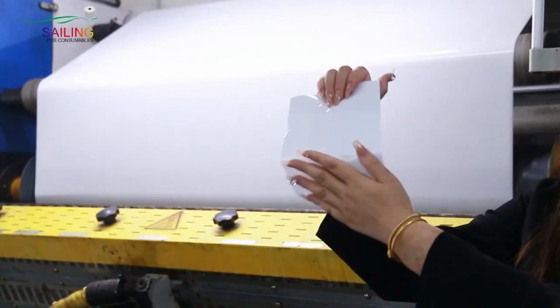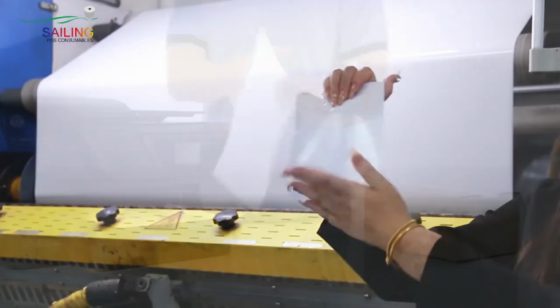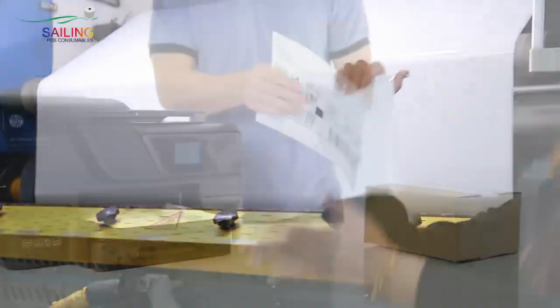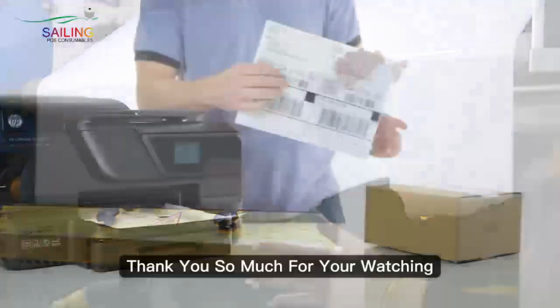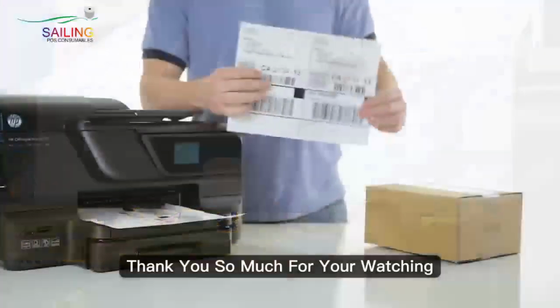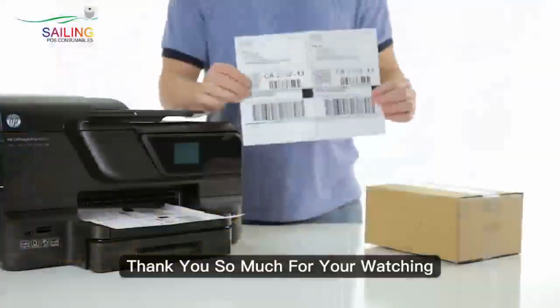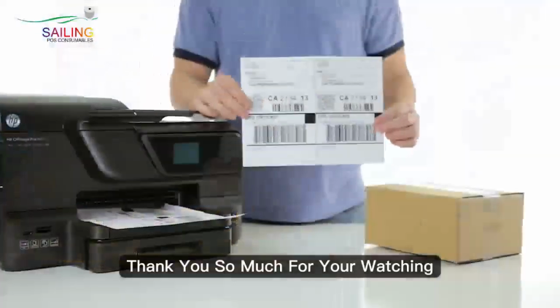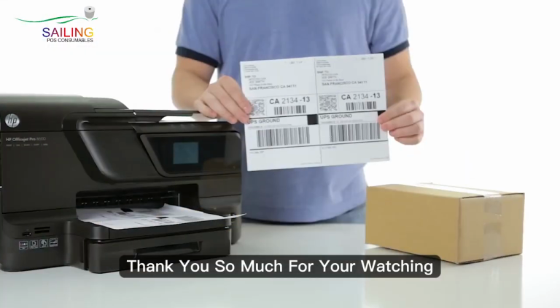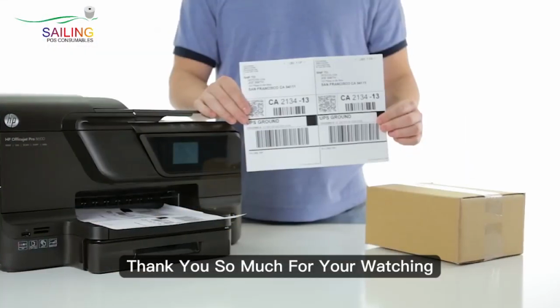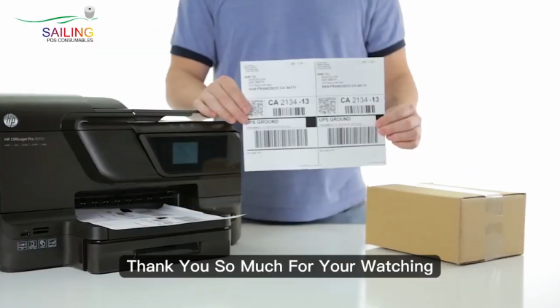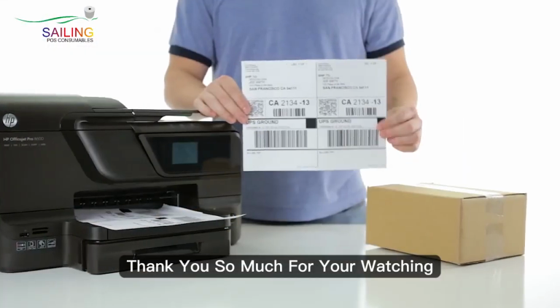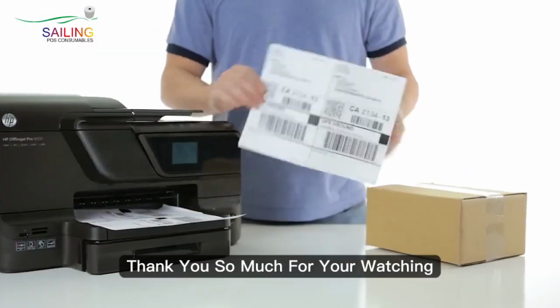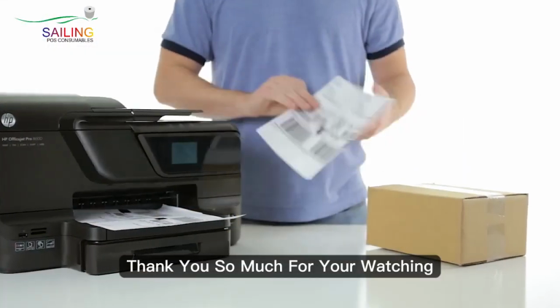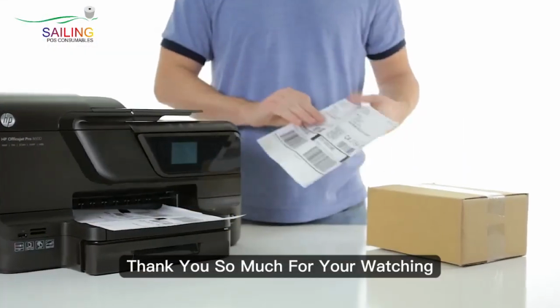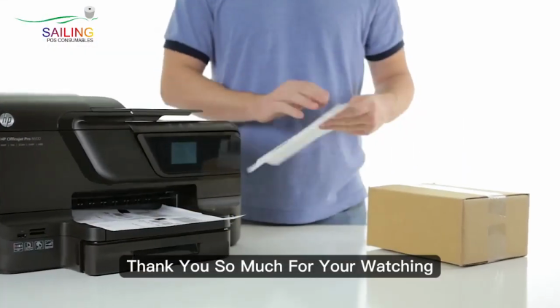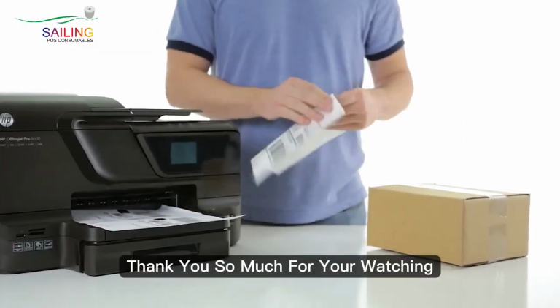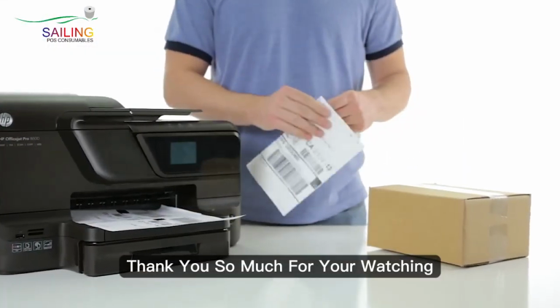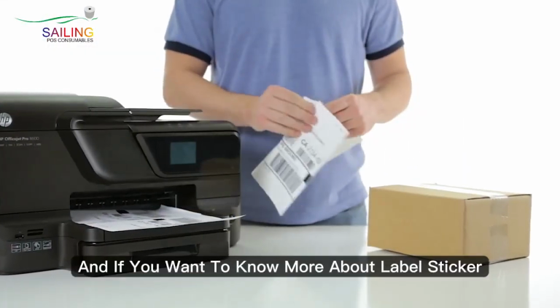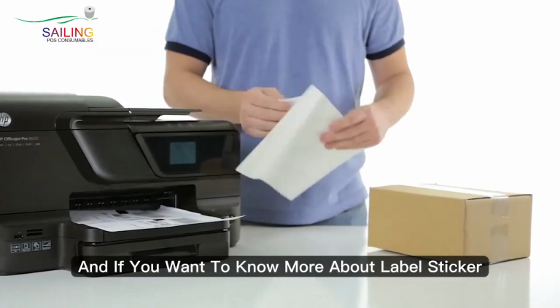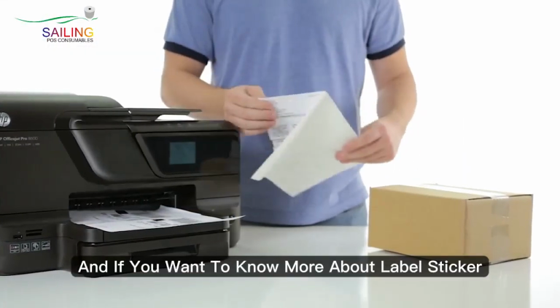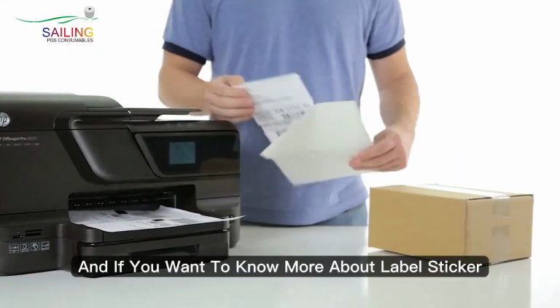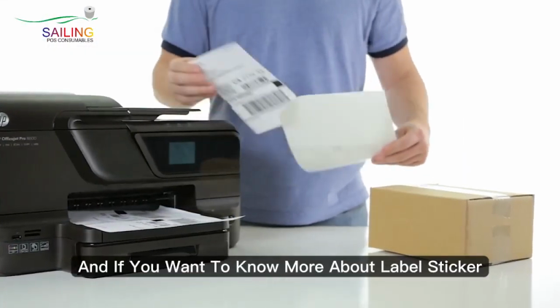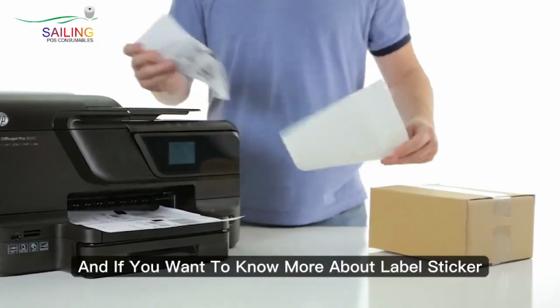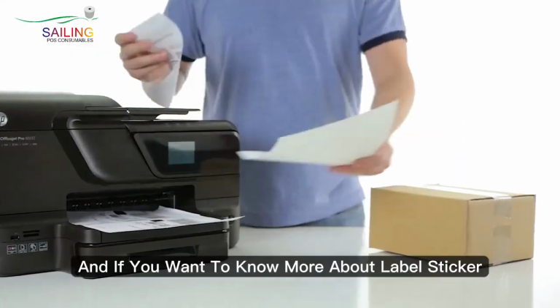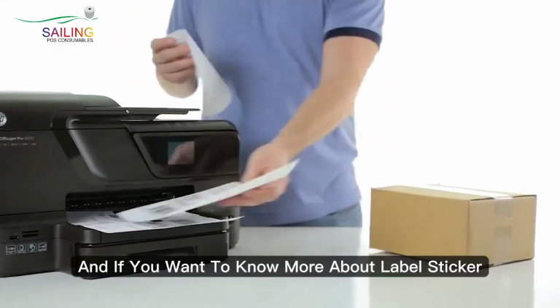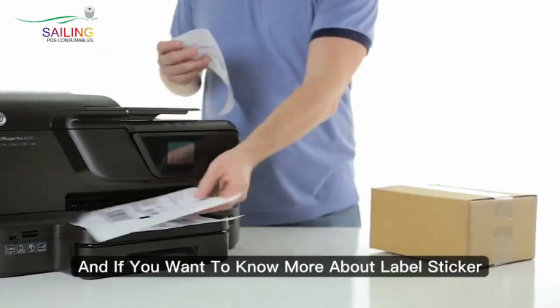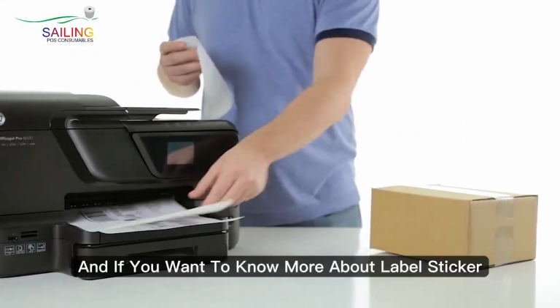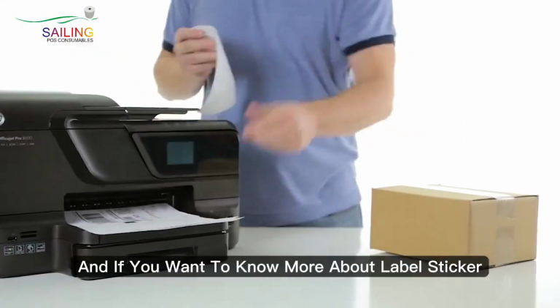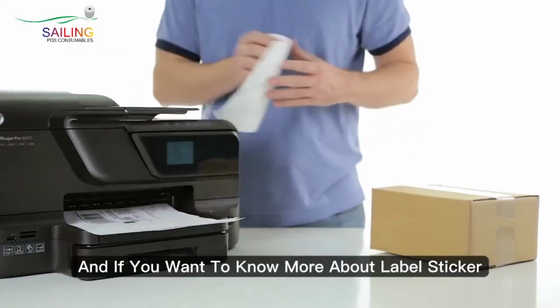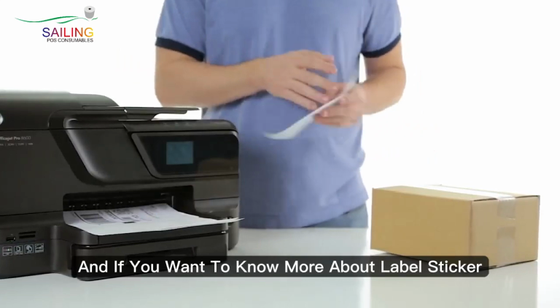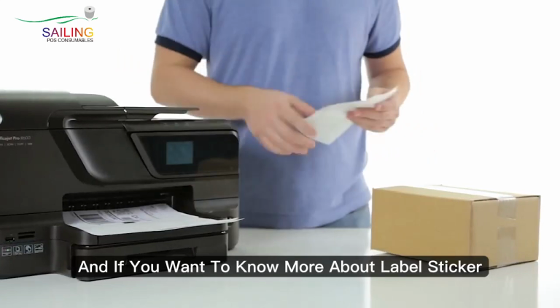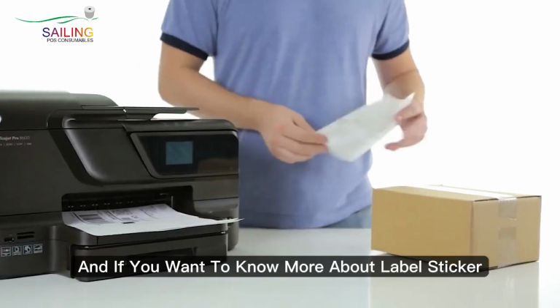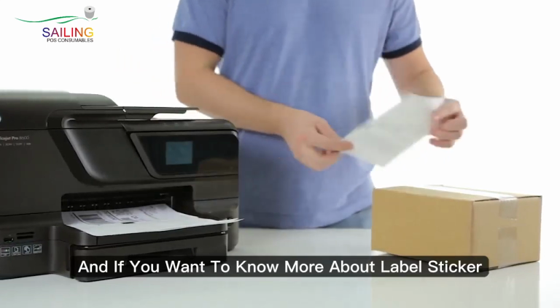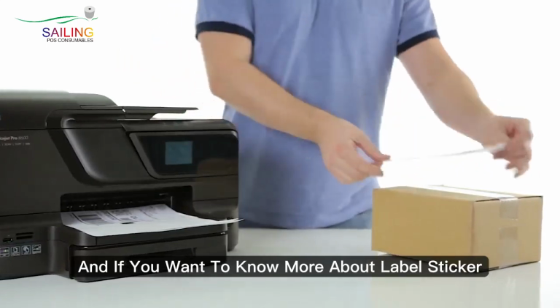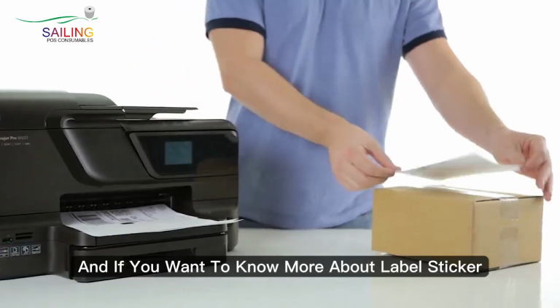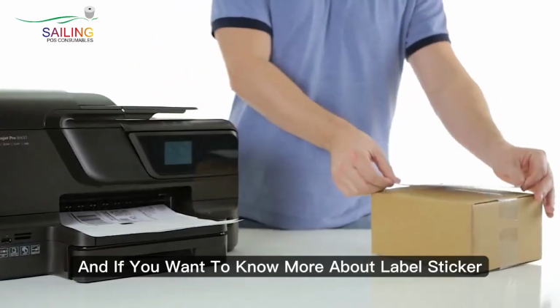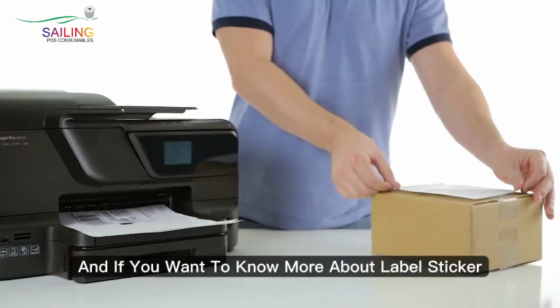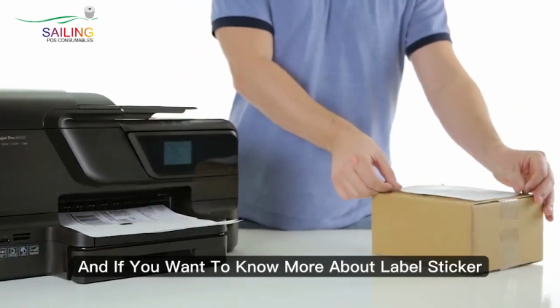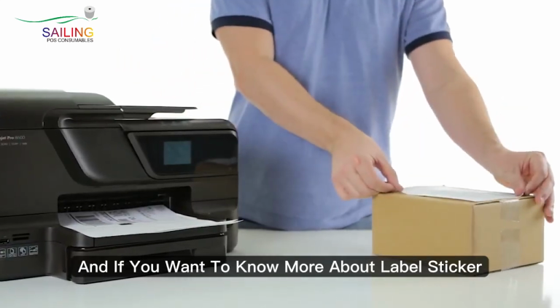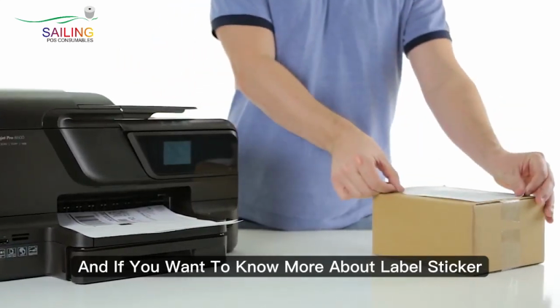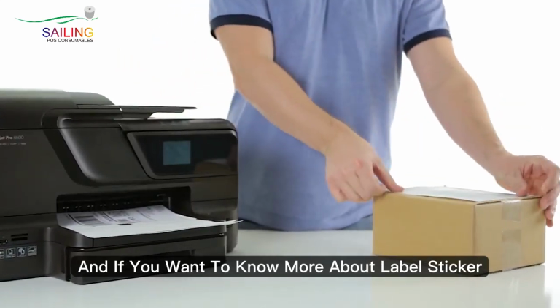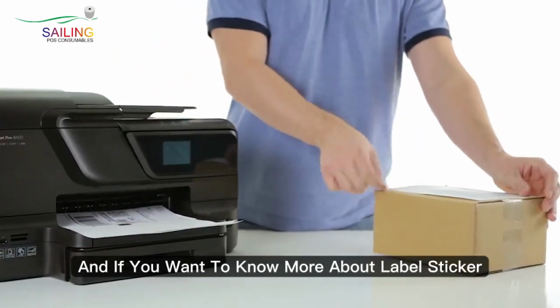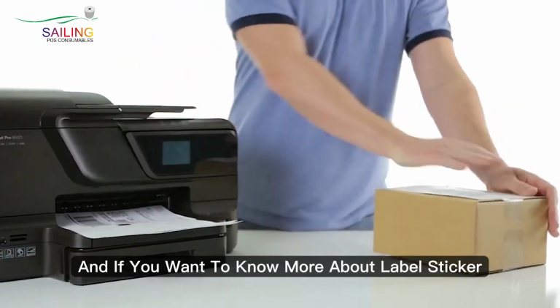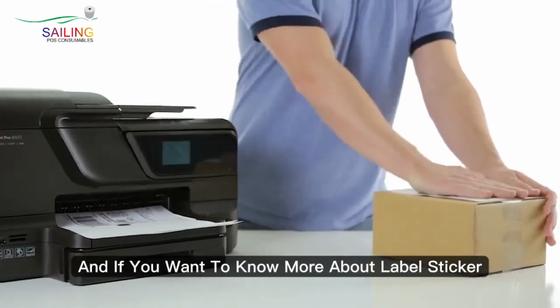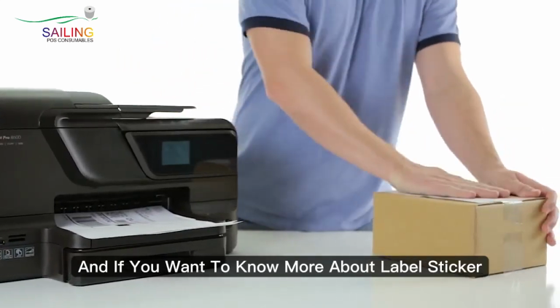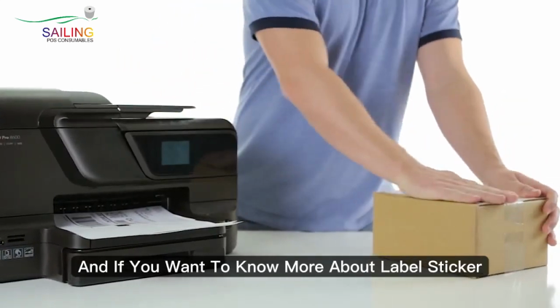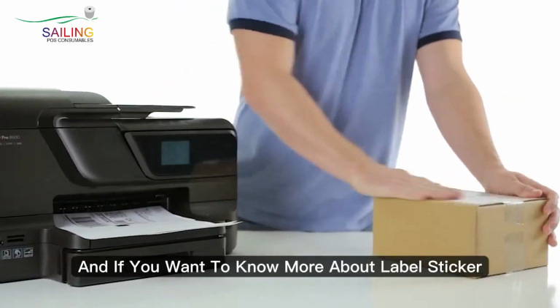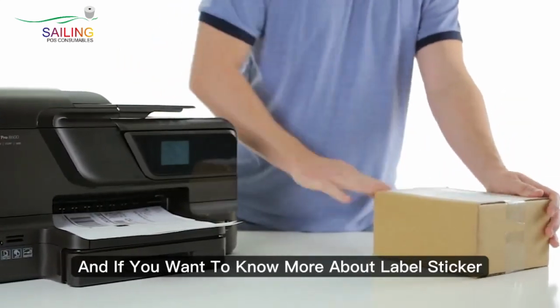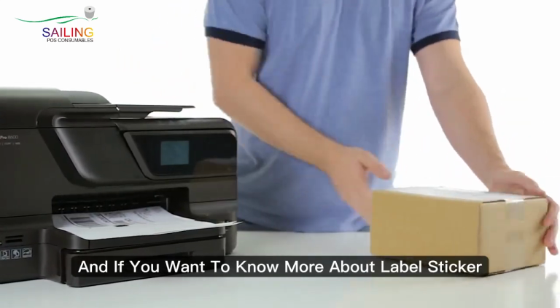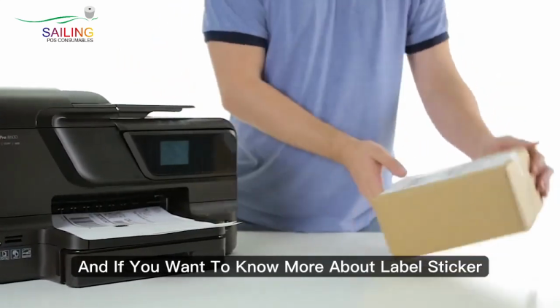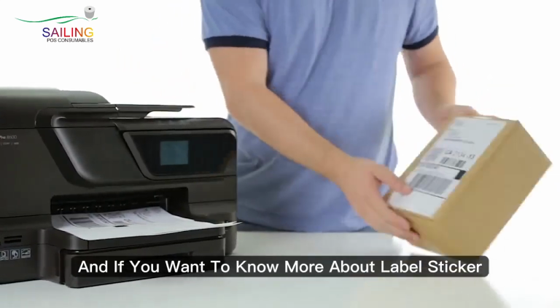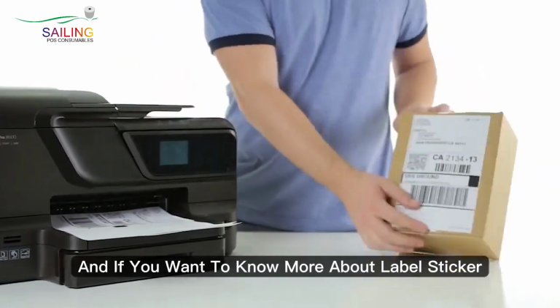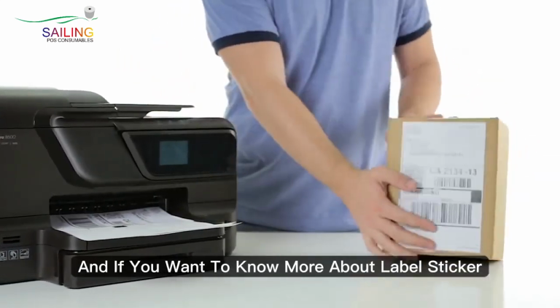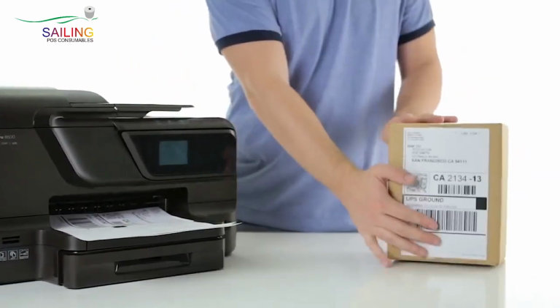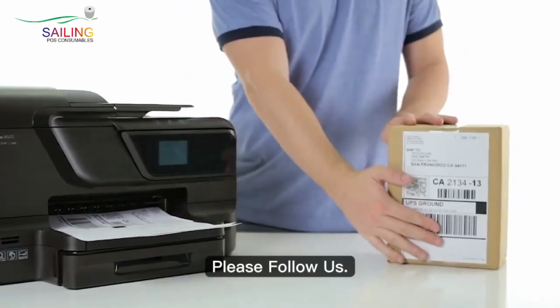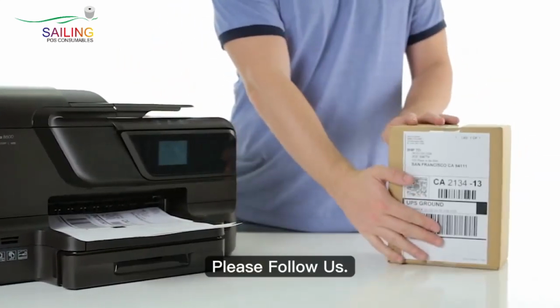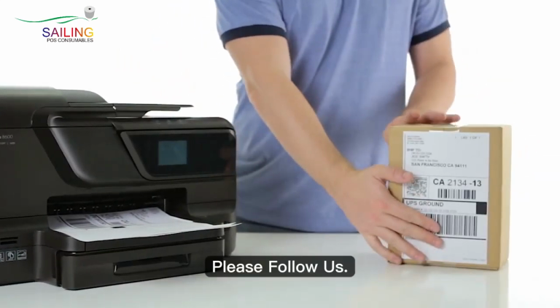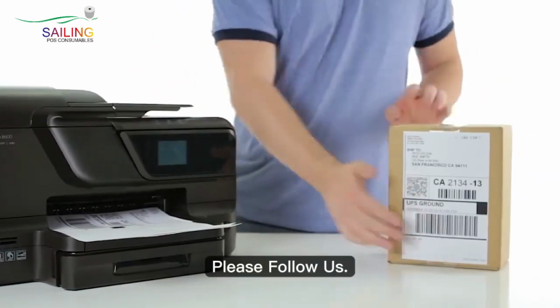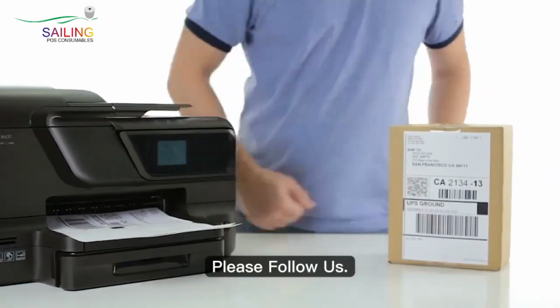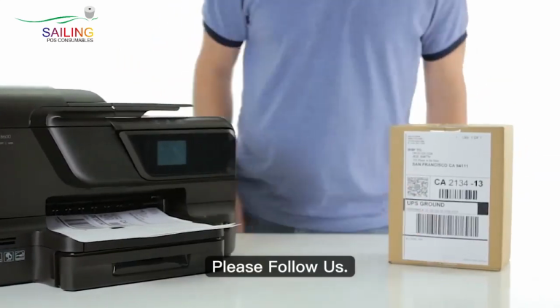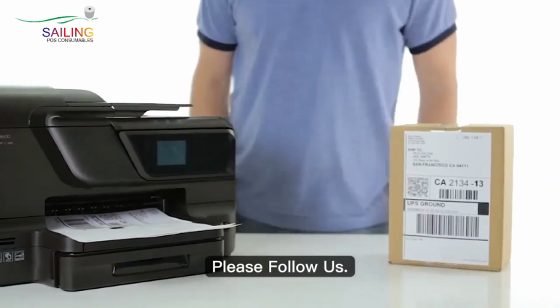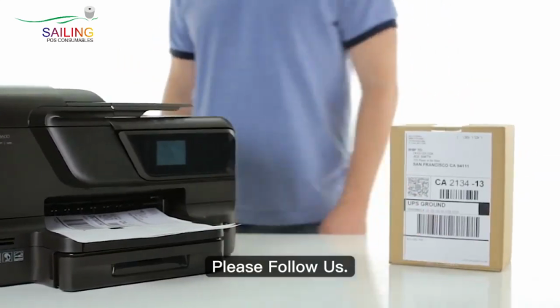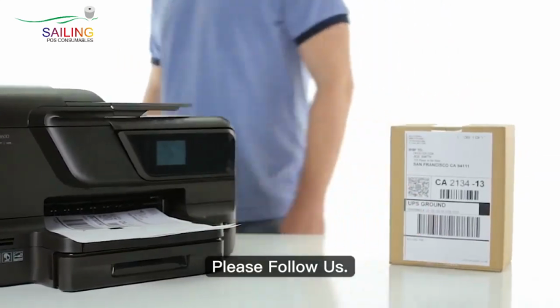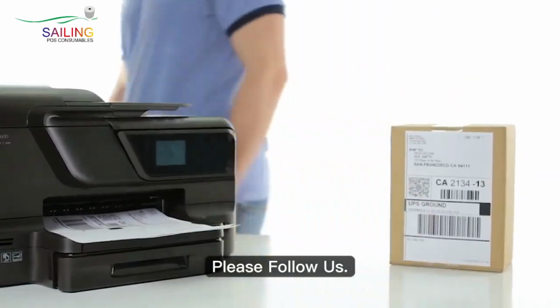Thank you so much for watching, and if you would like to know more information about the label stickers, please follow us.